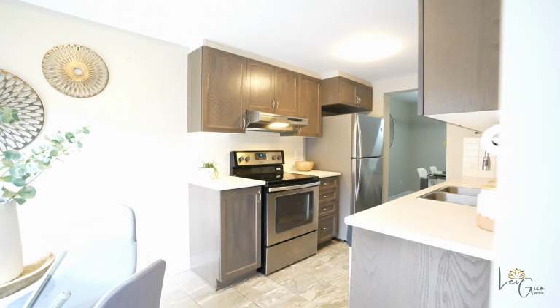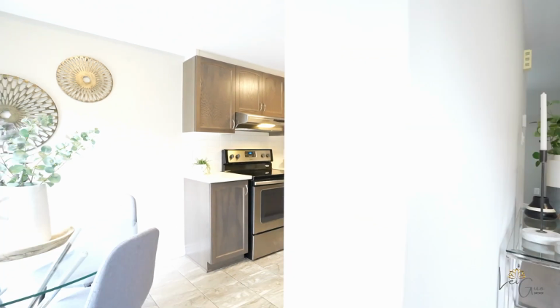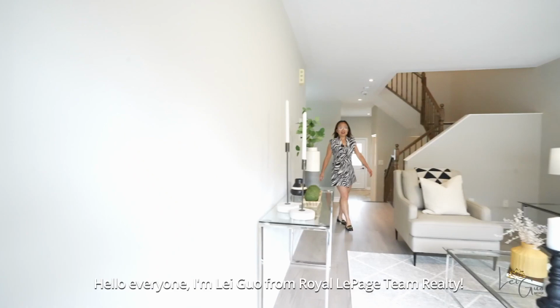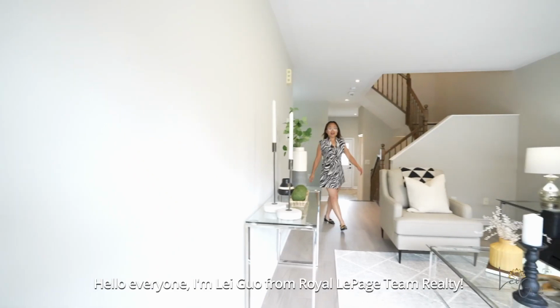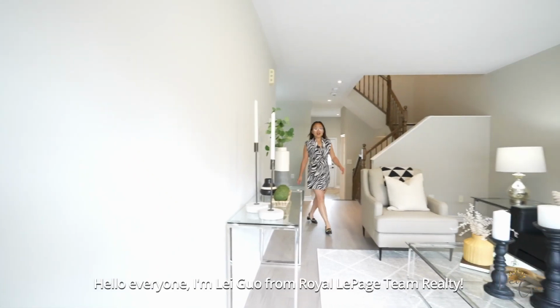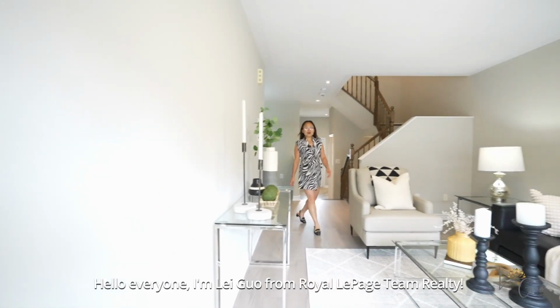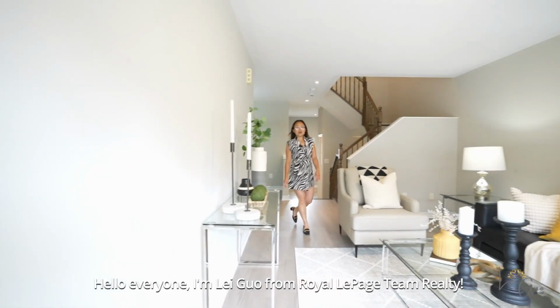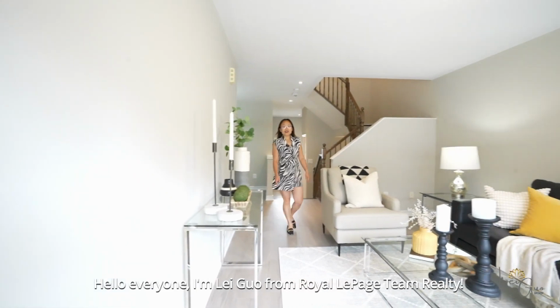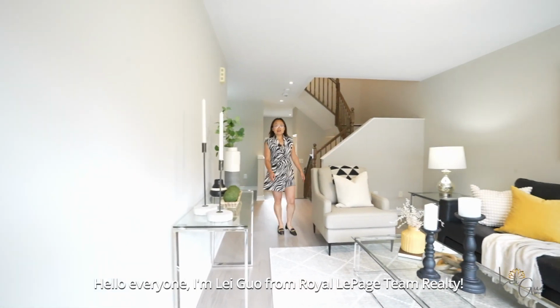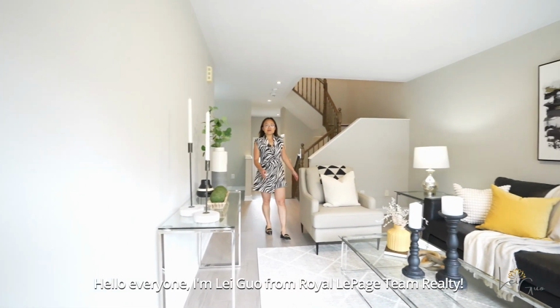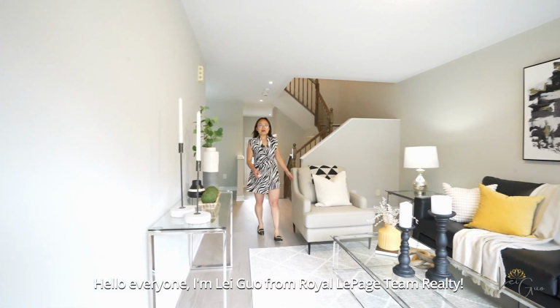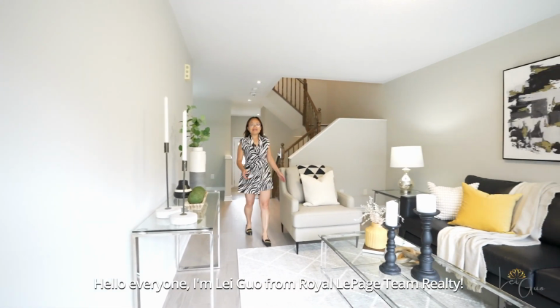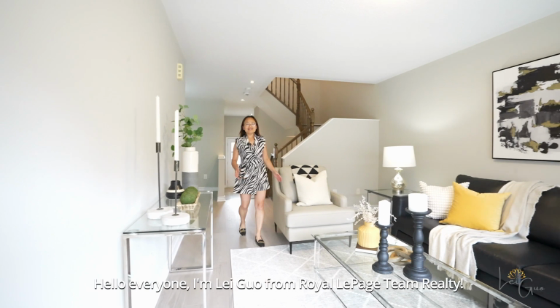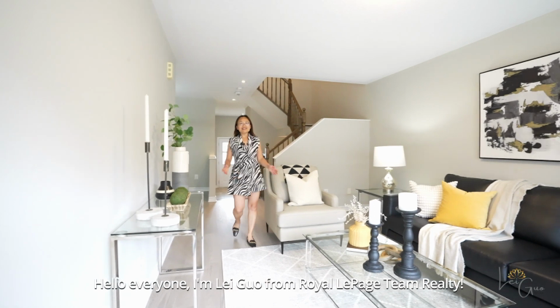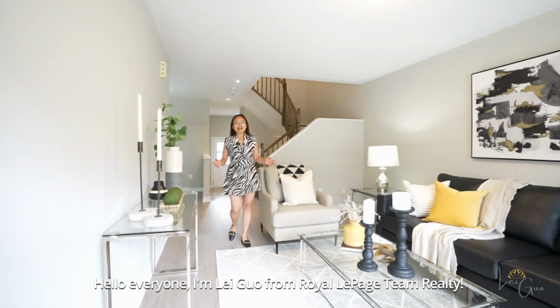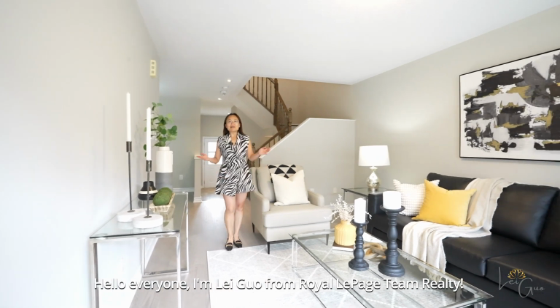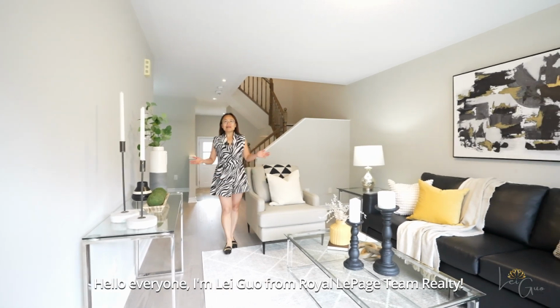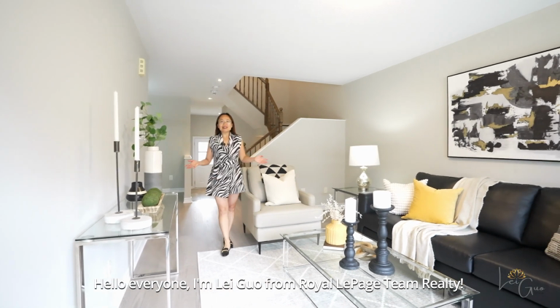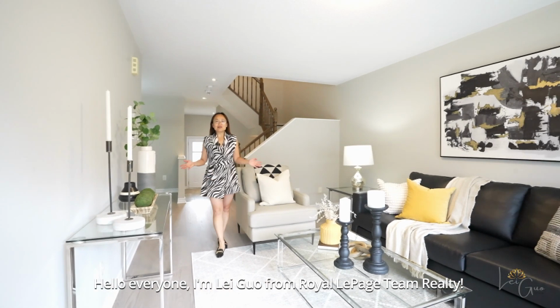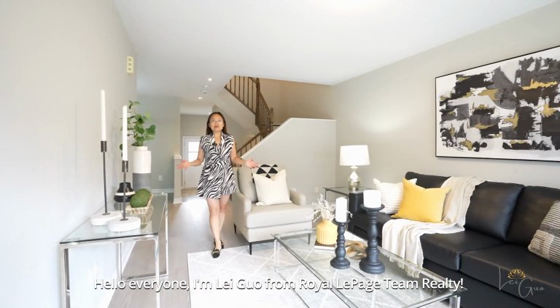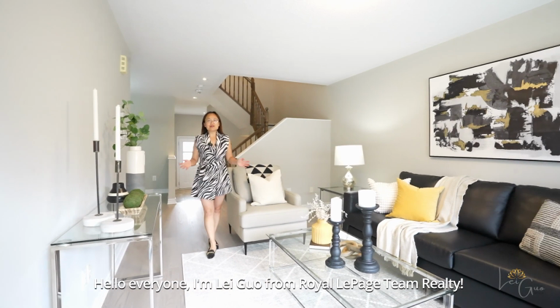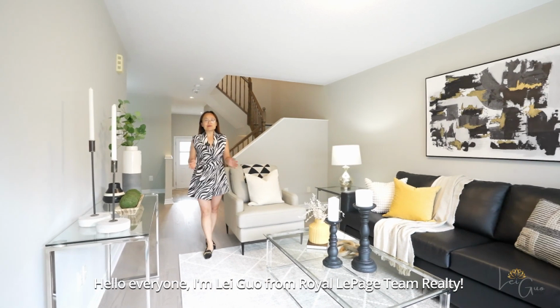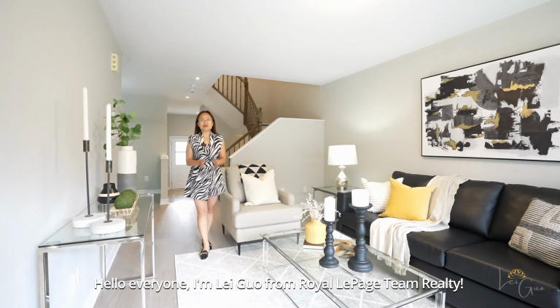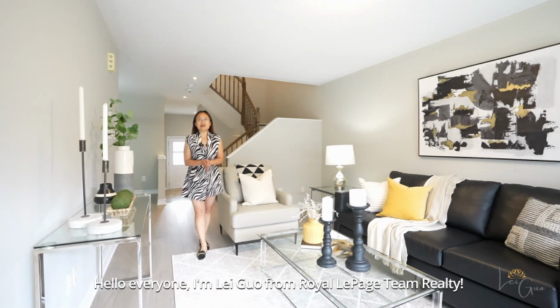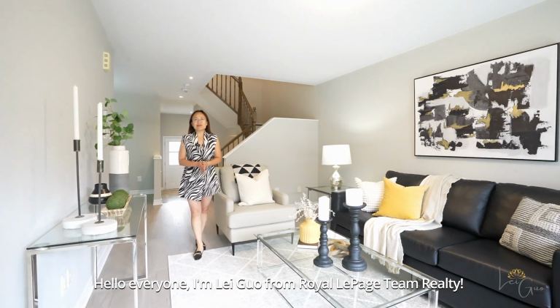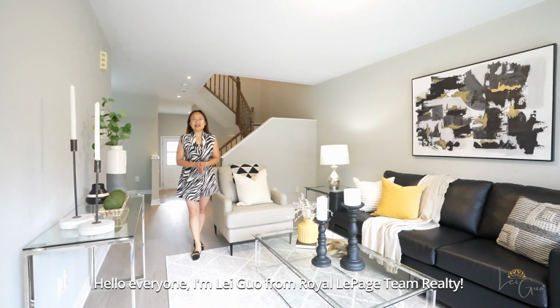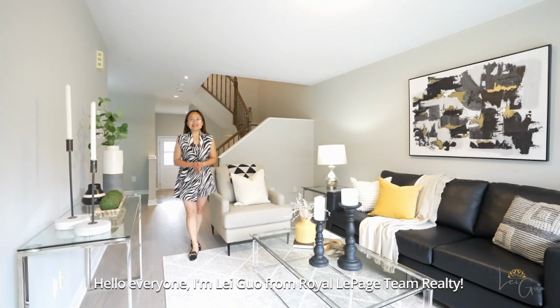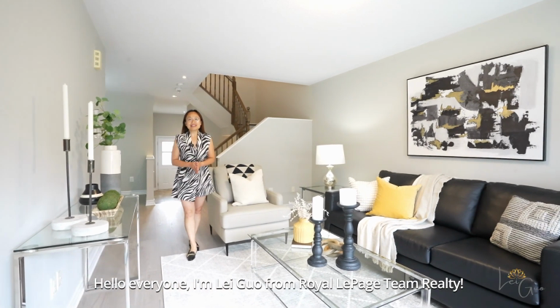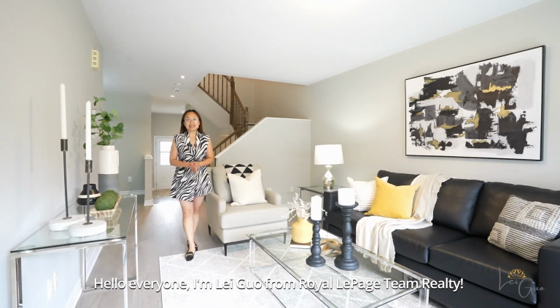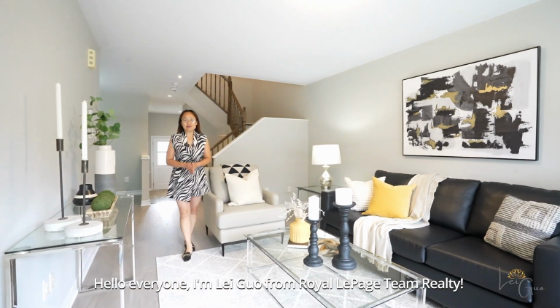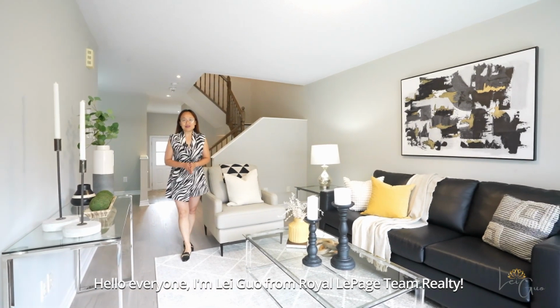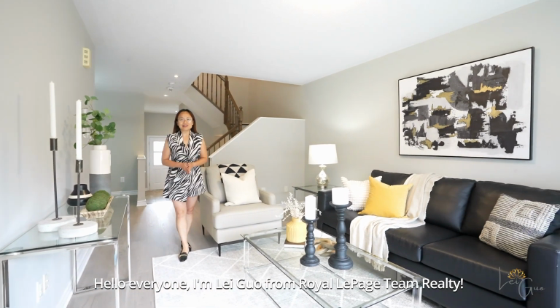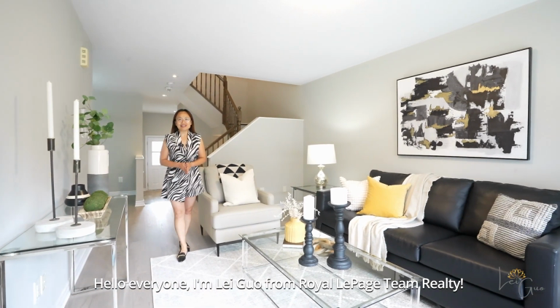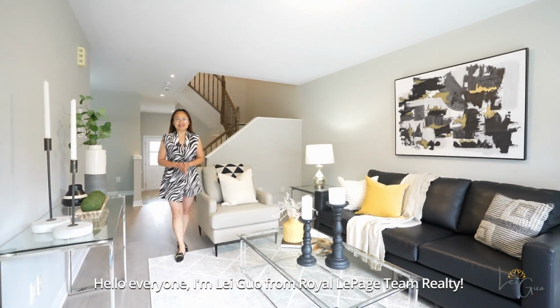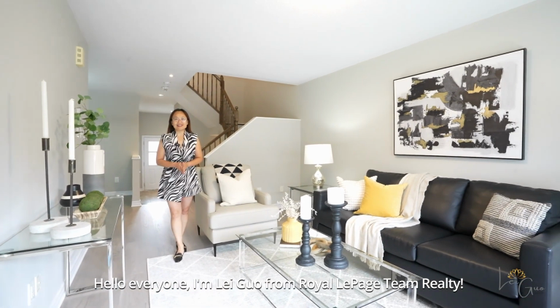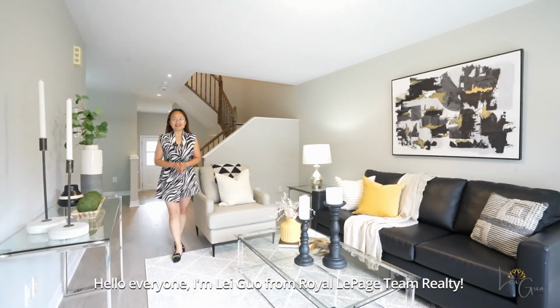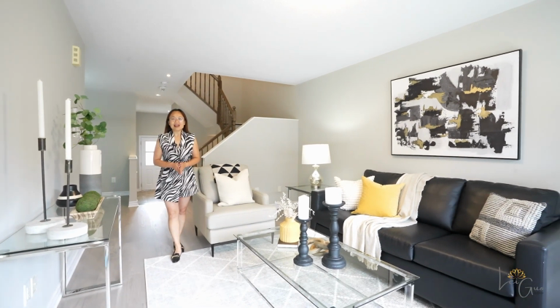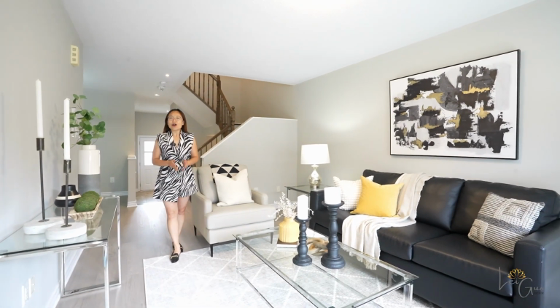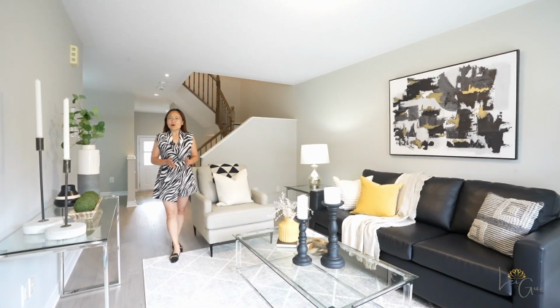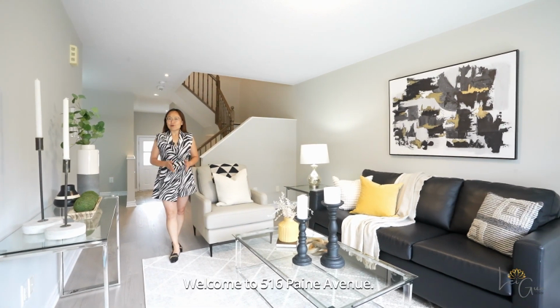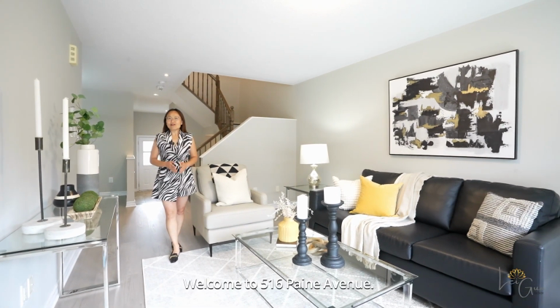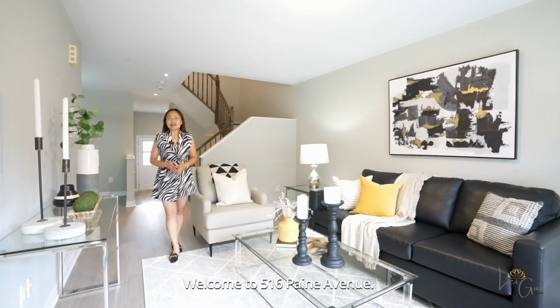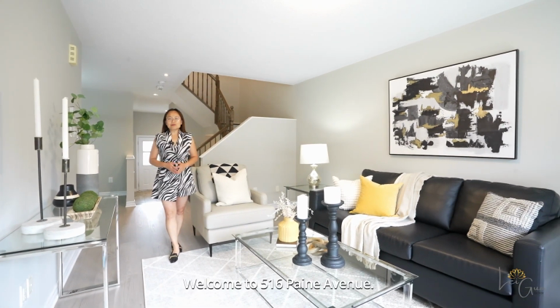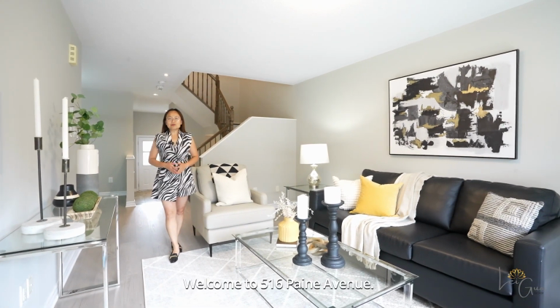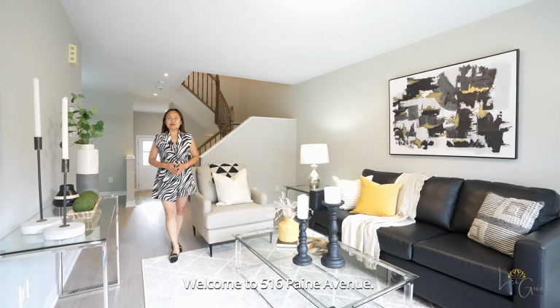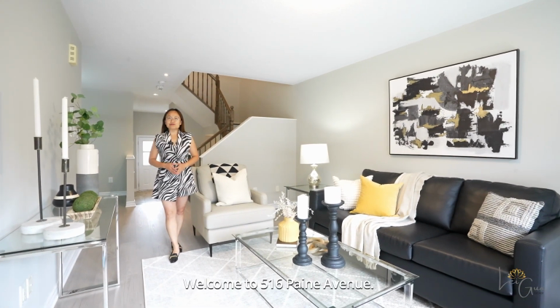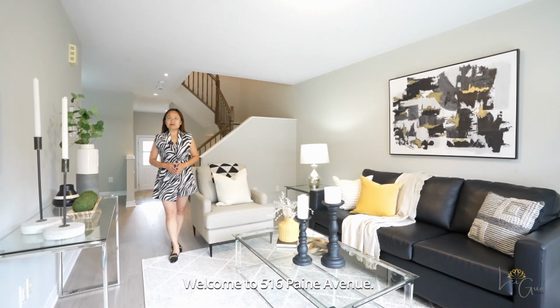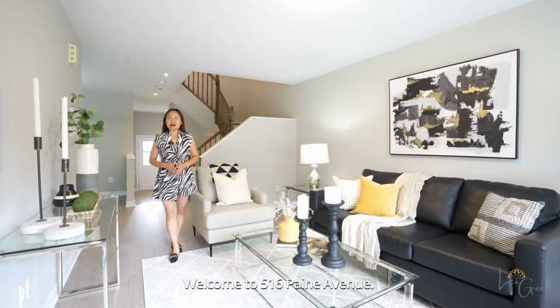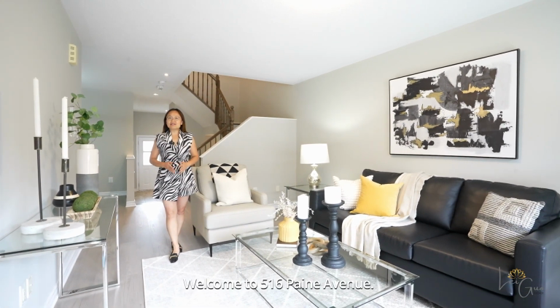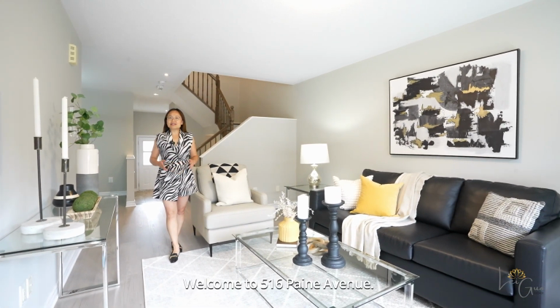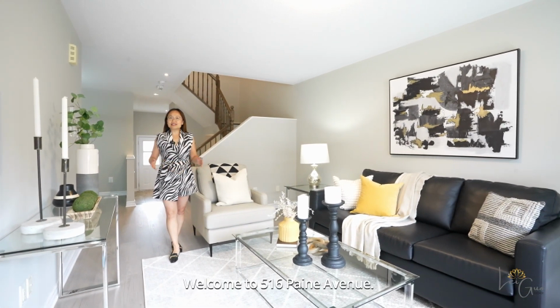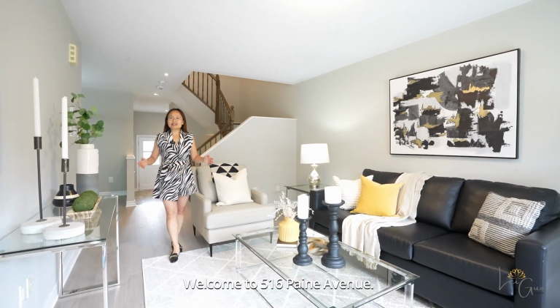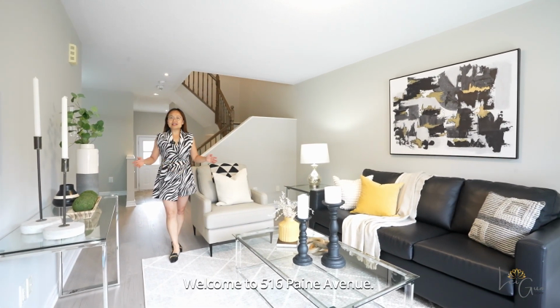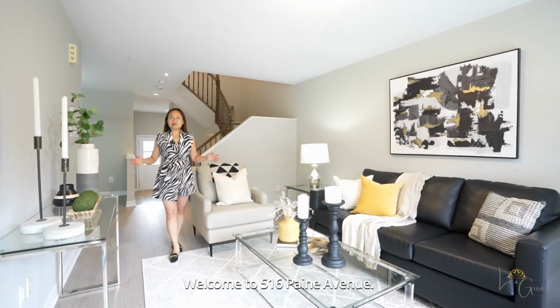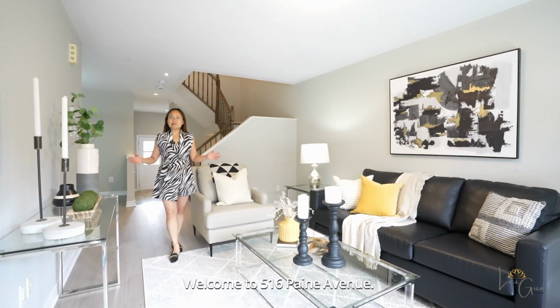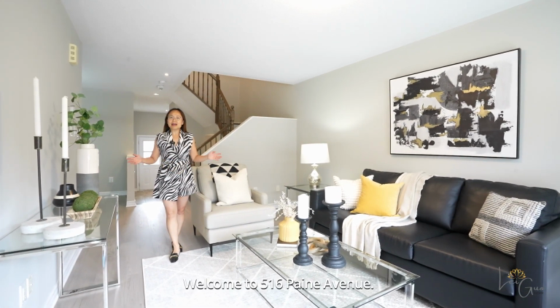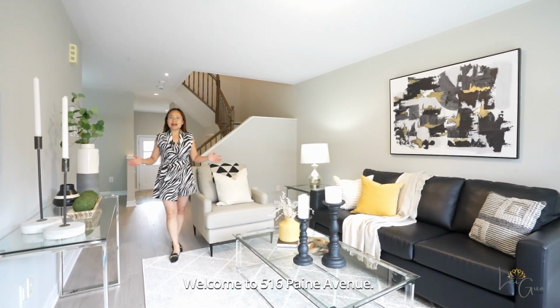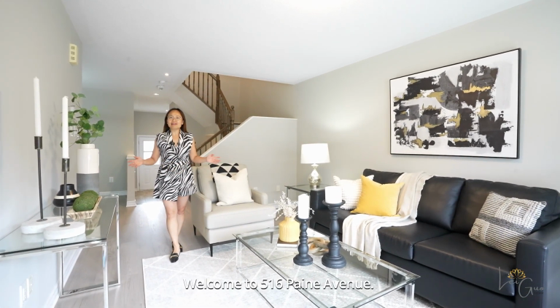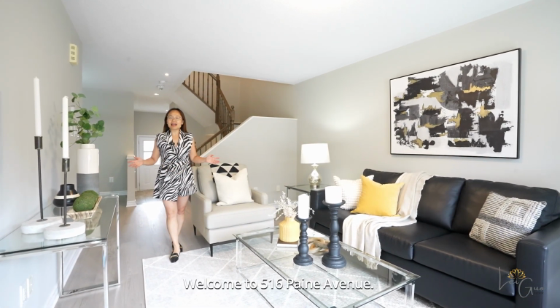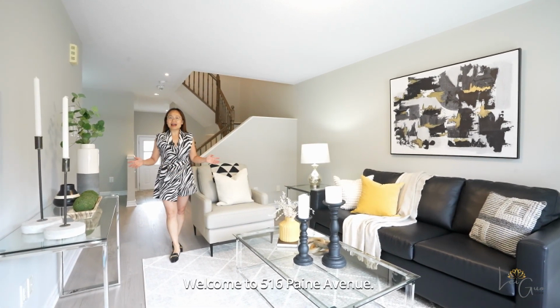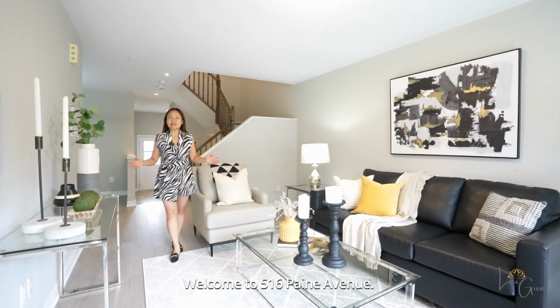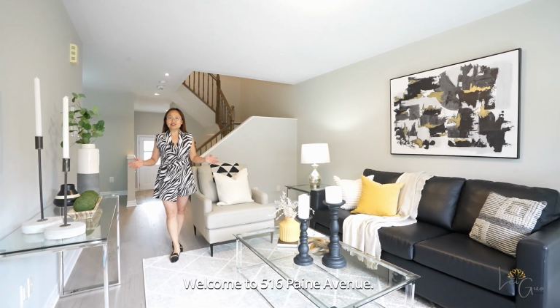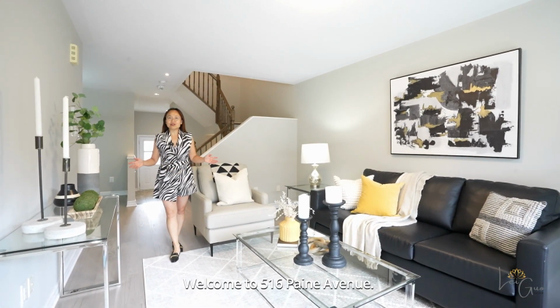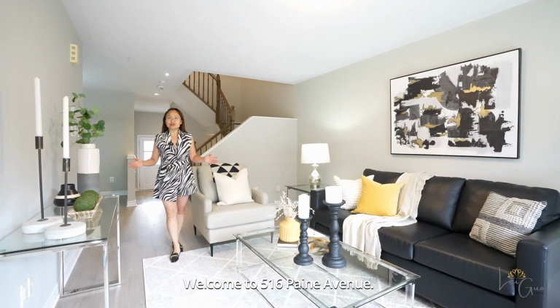Hello everyone, I'm Lei Goh from RollerPage Team Realty. Welcome to 516 Penn Avenue.